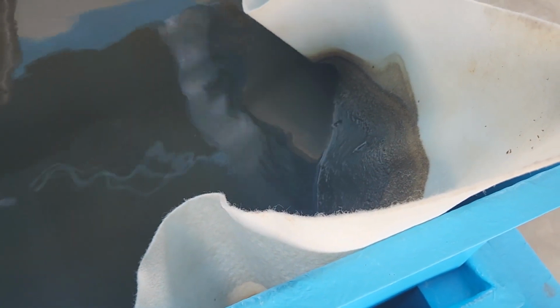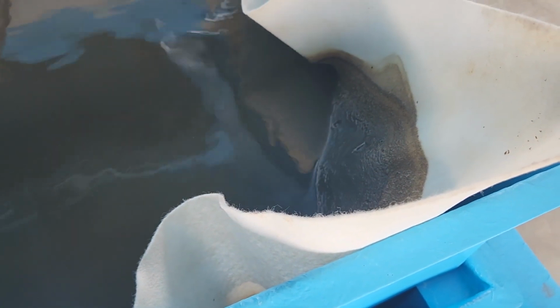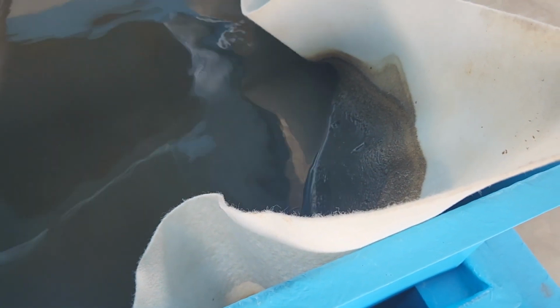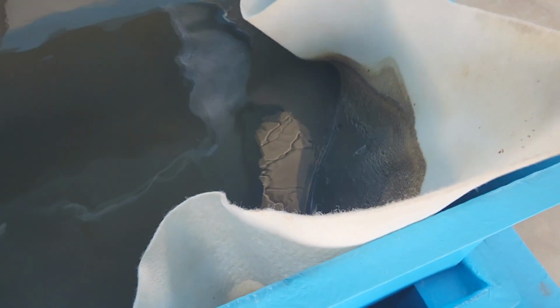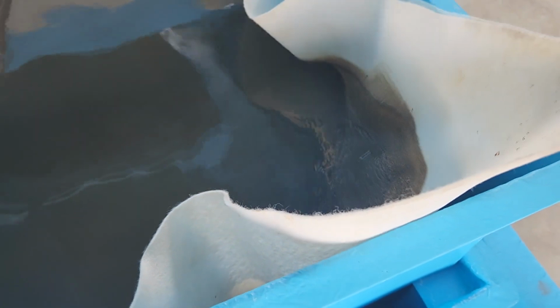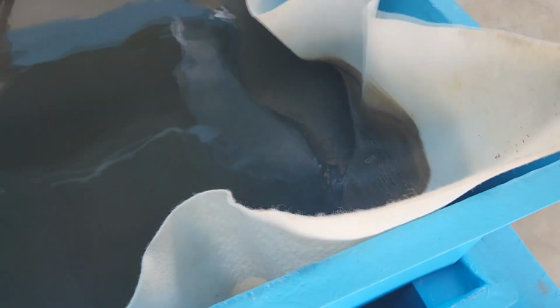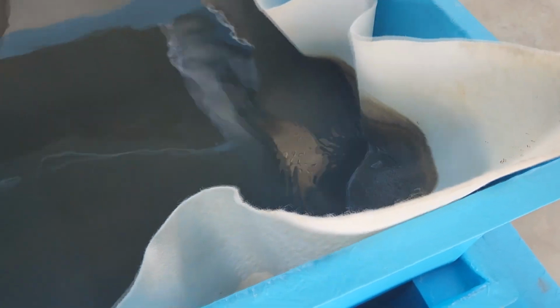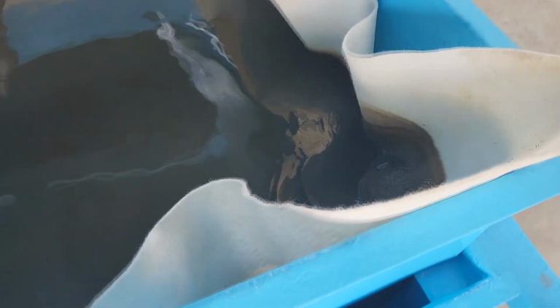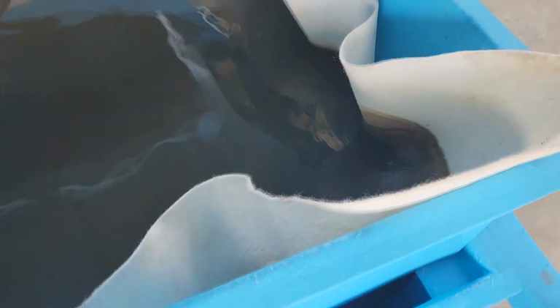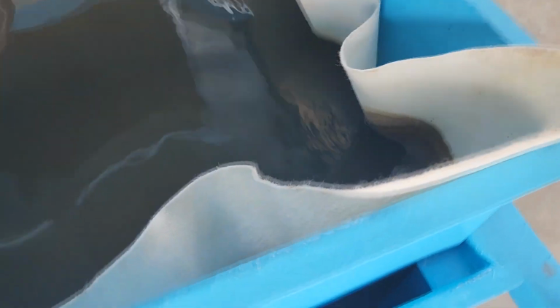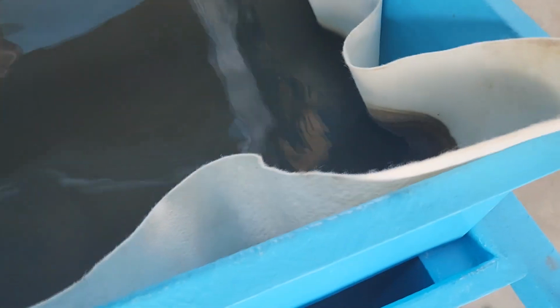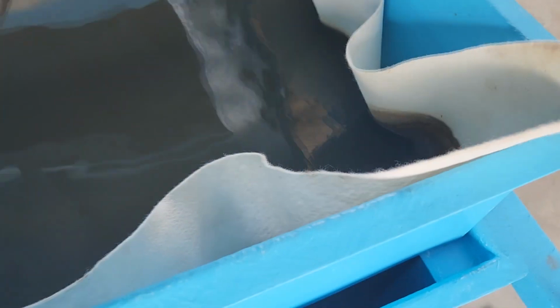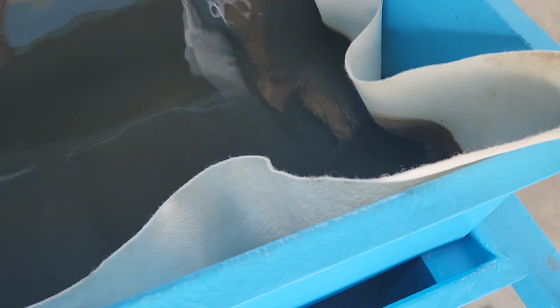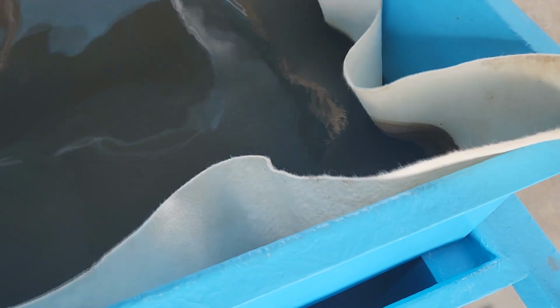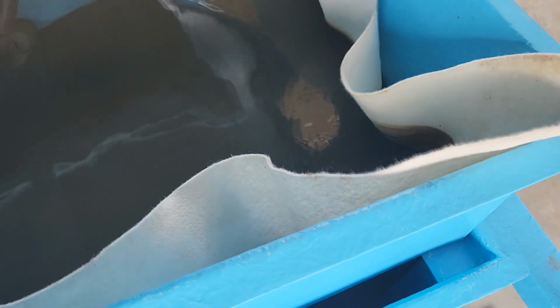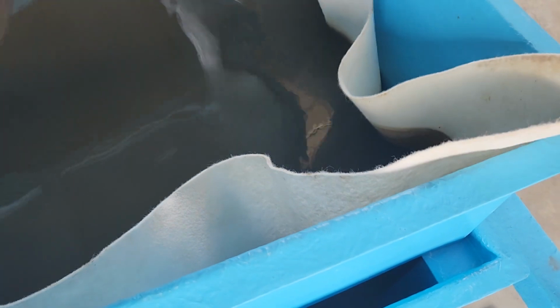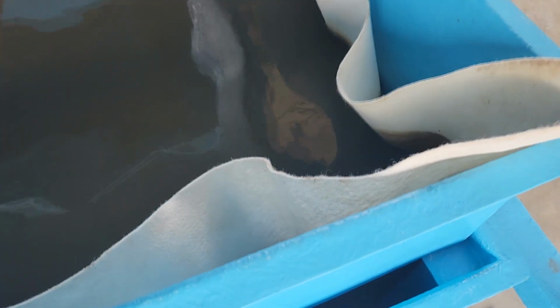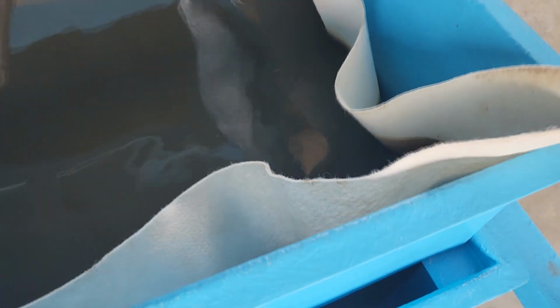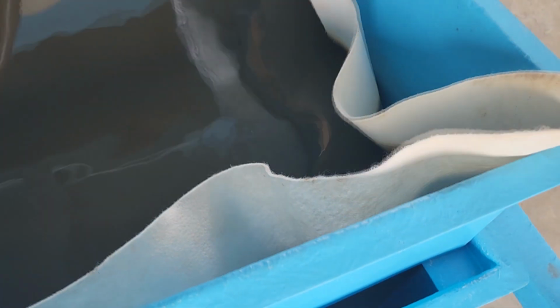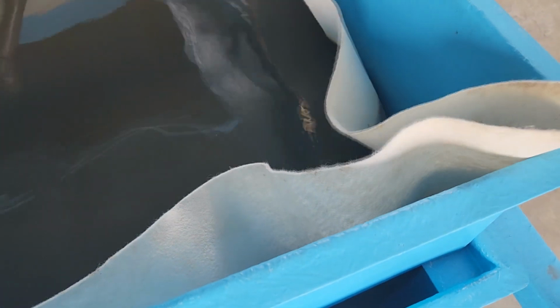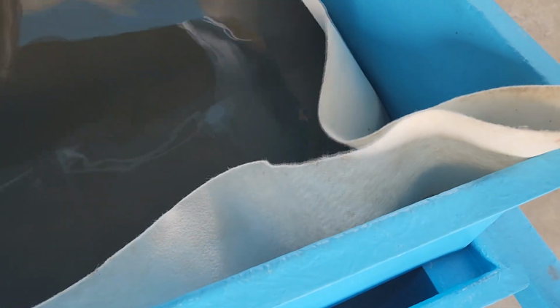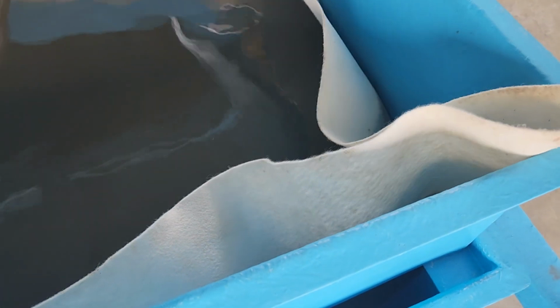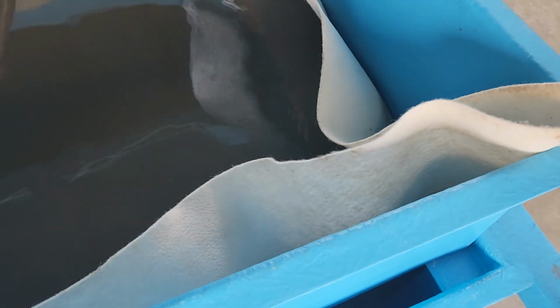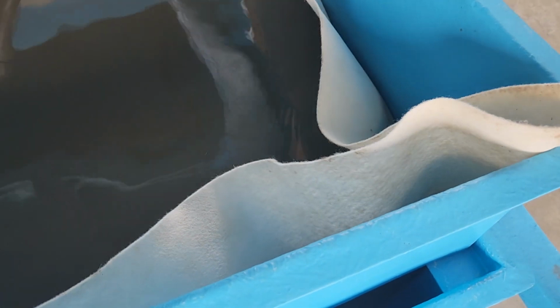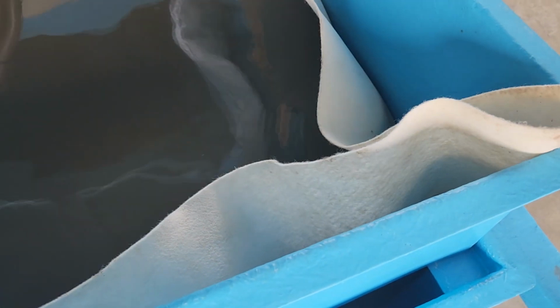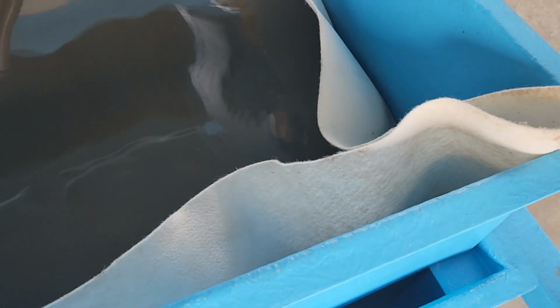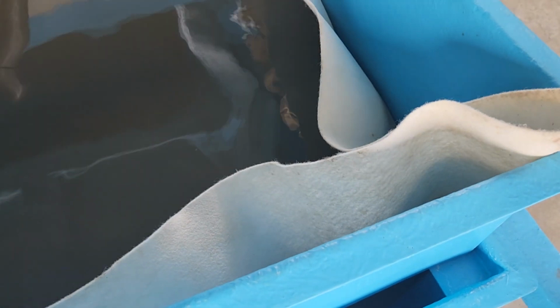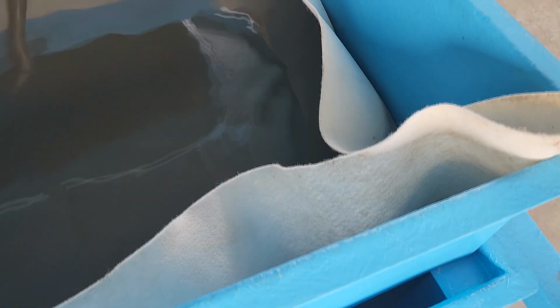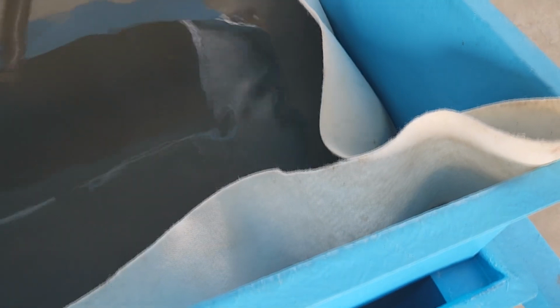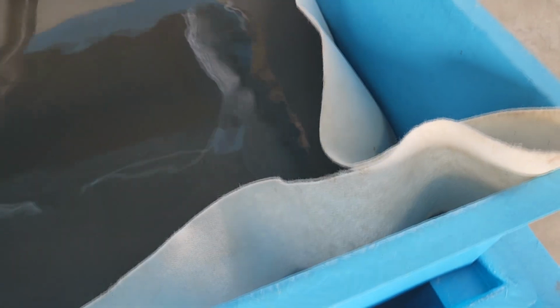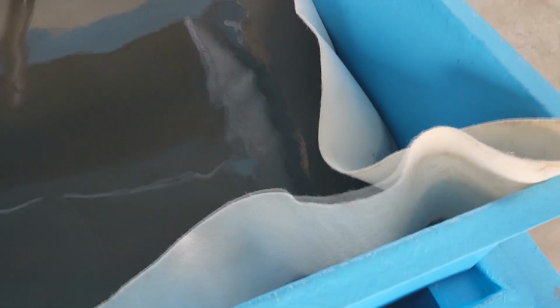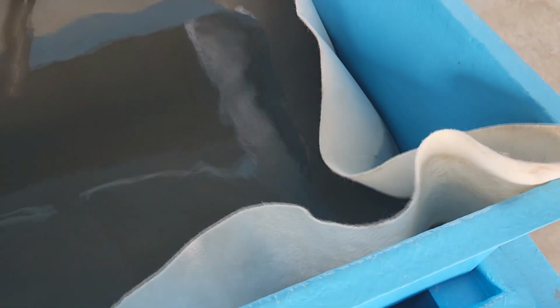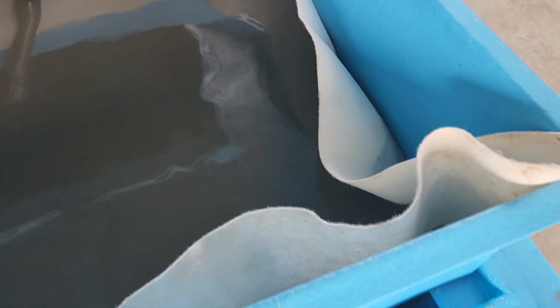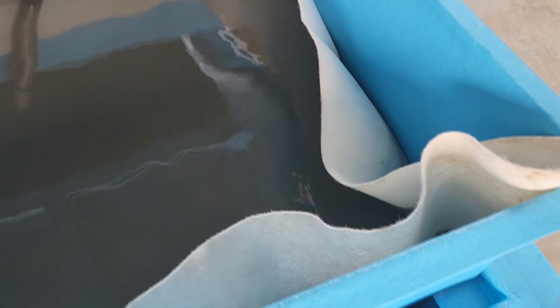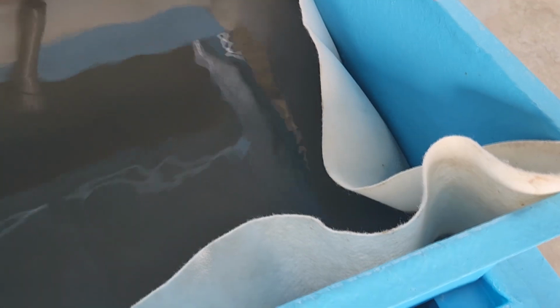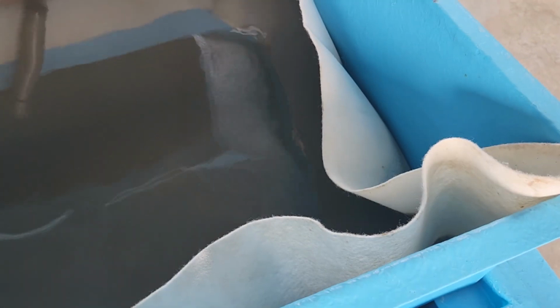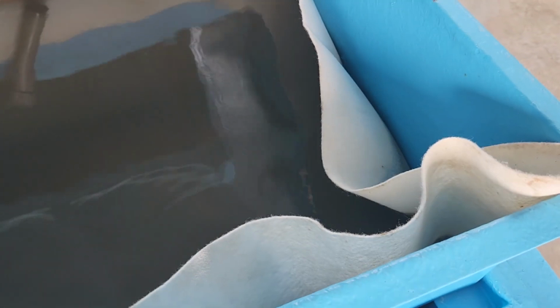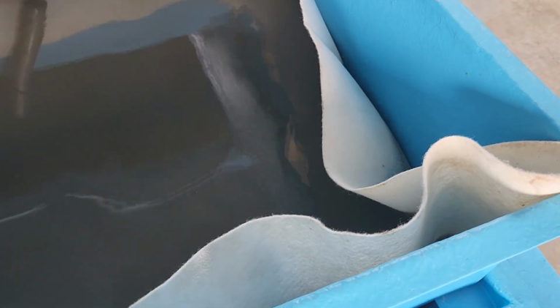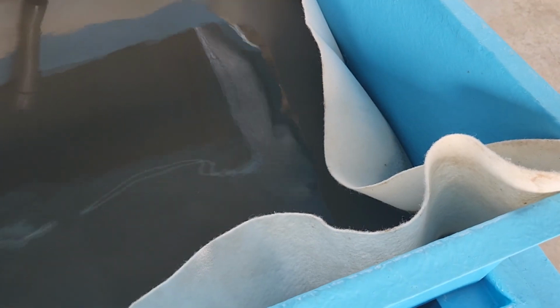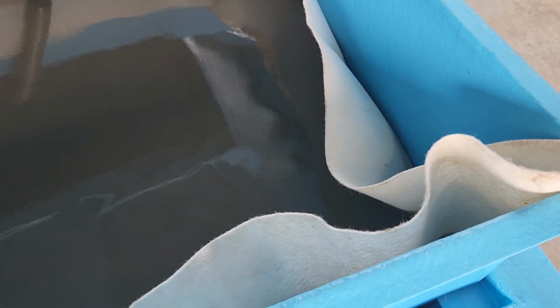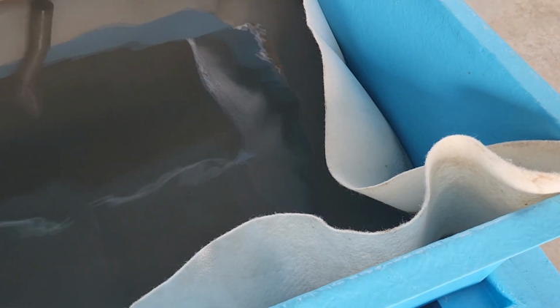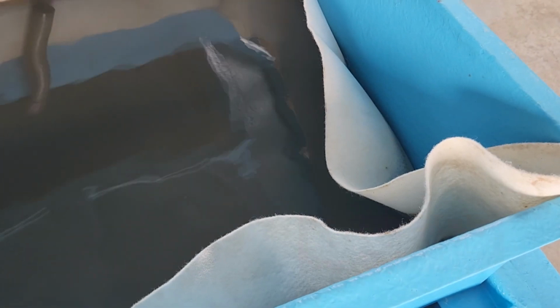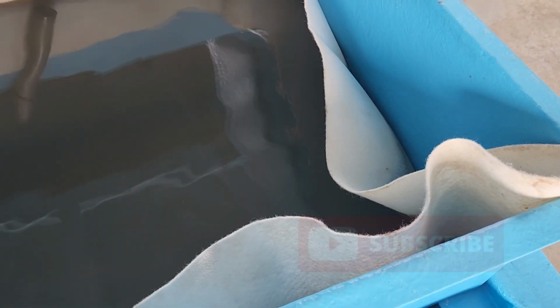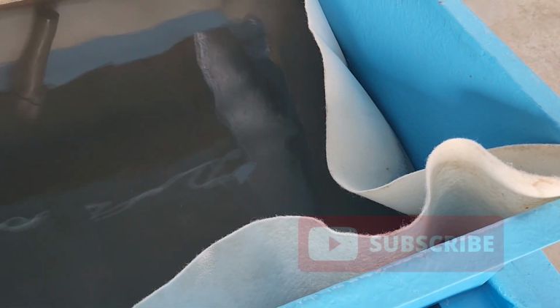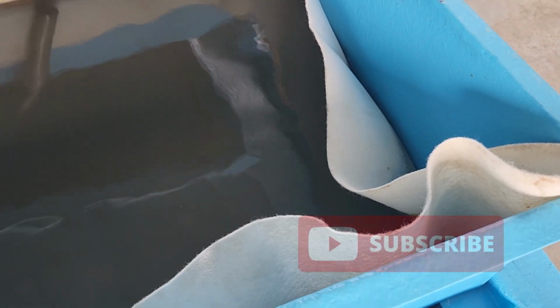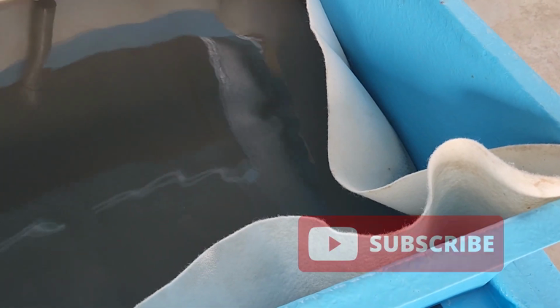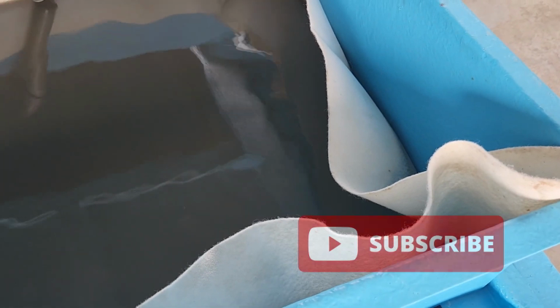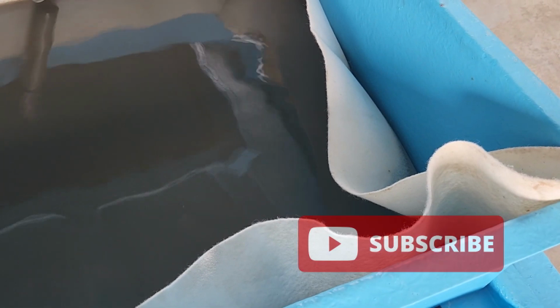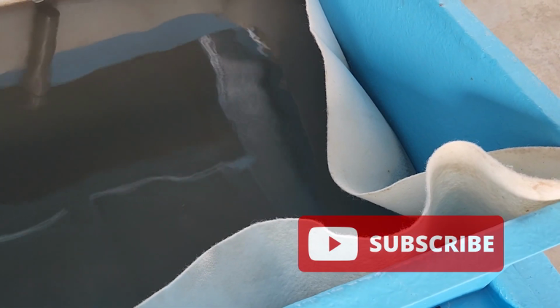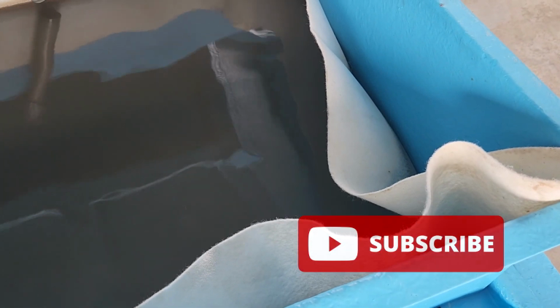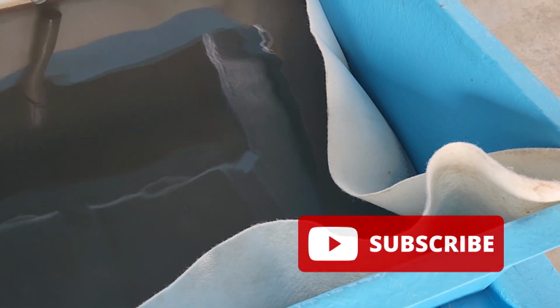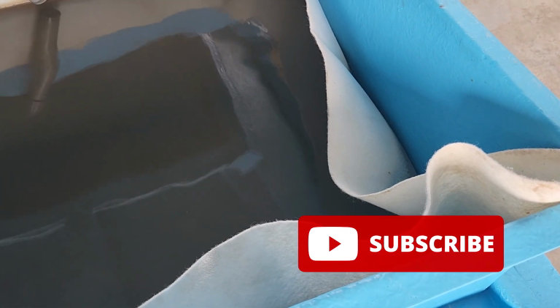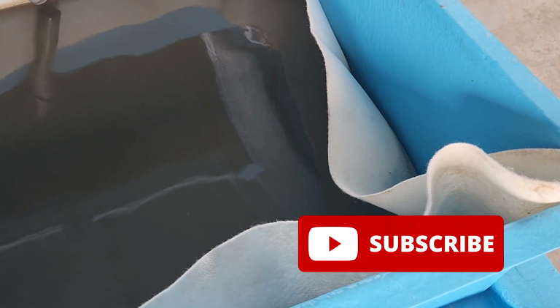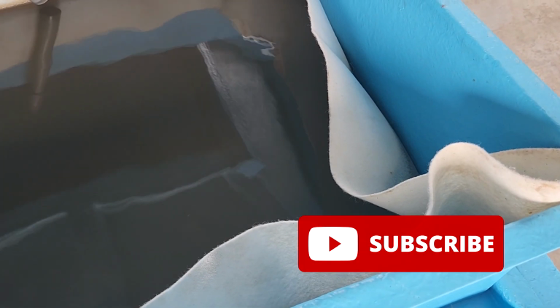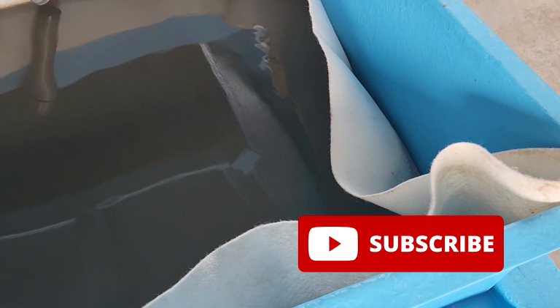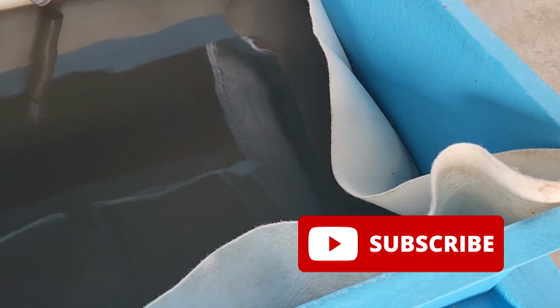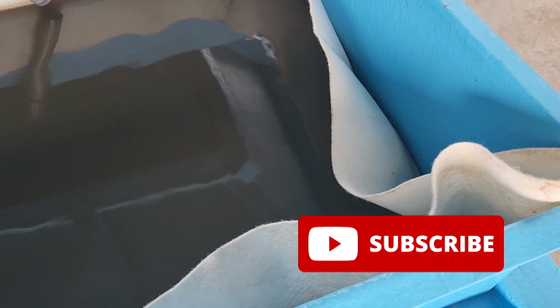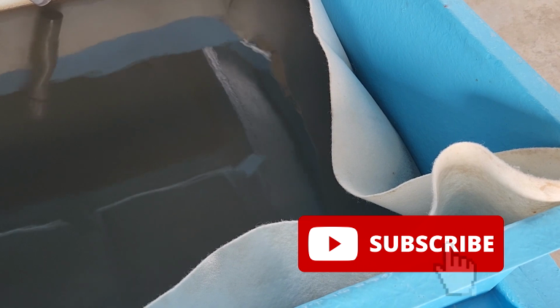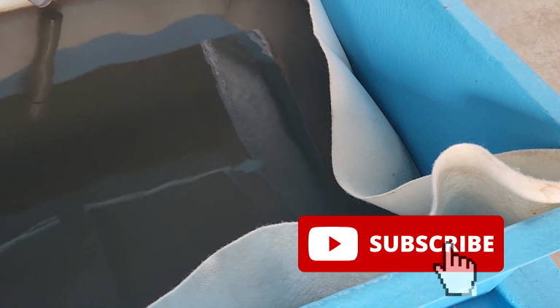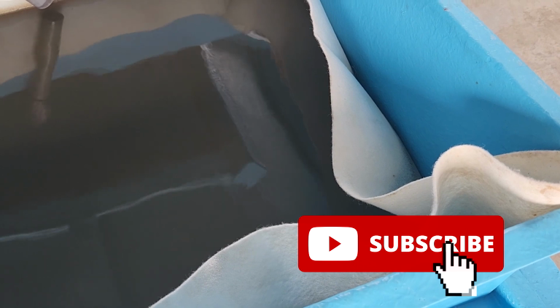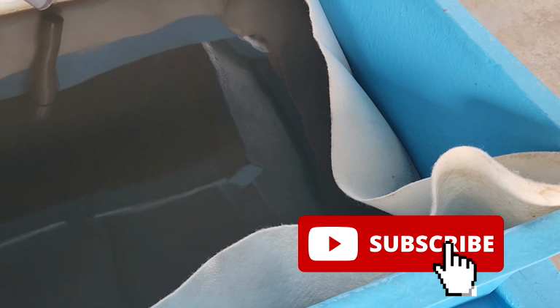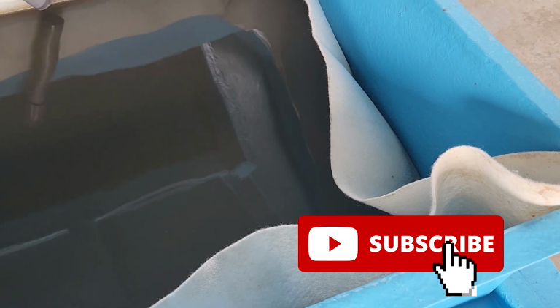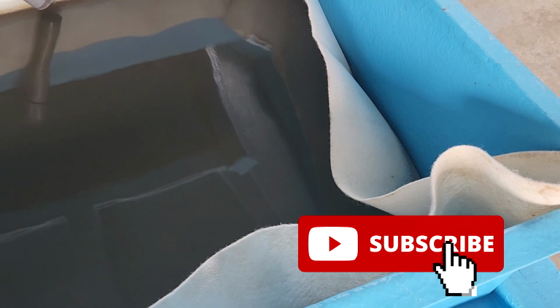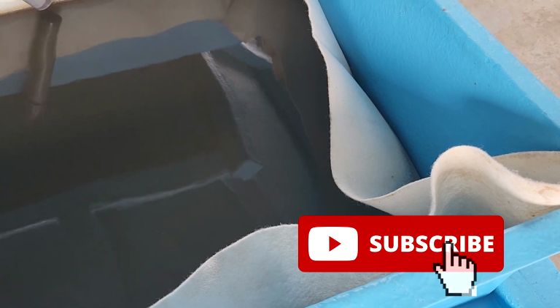That's all for this video. We hope to talk to you again at RS Aquaculture. Until then, do like and subscribe so you can get the latest videos on shrimp farming.